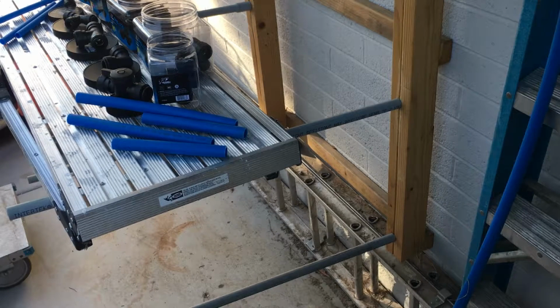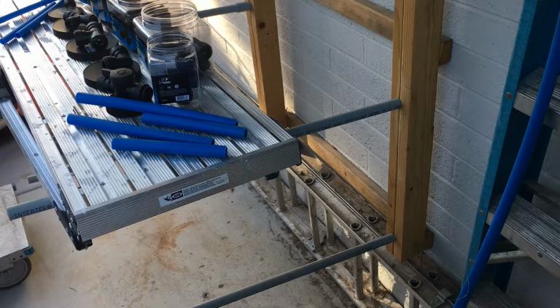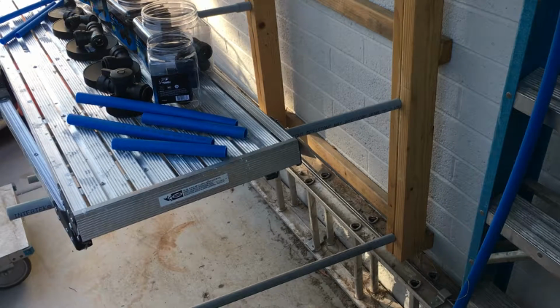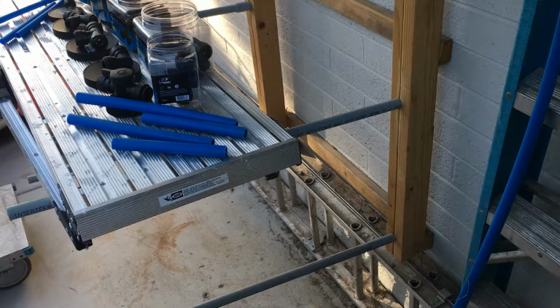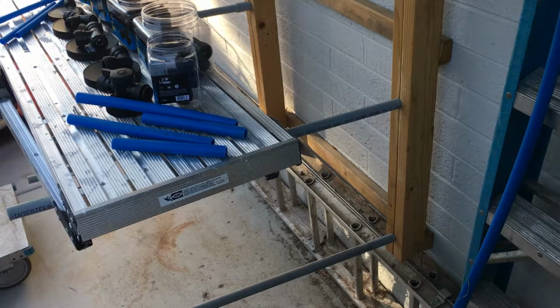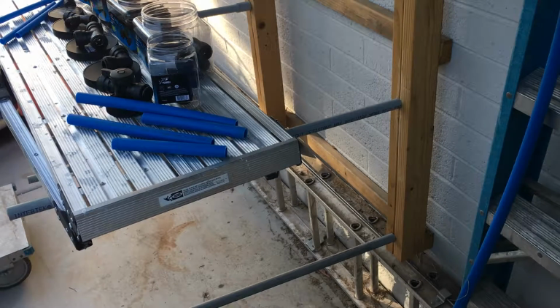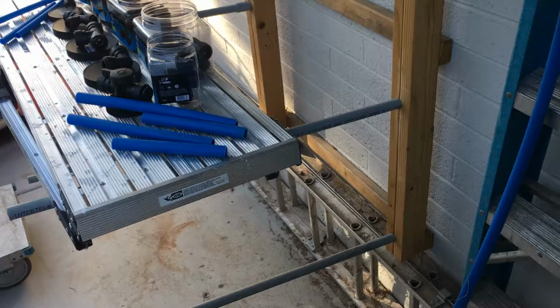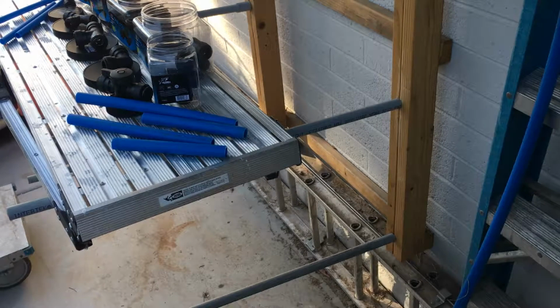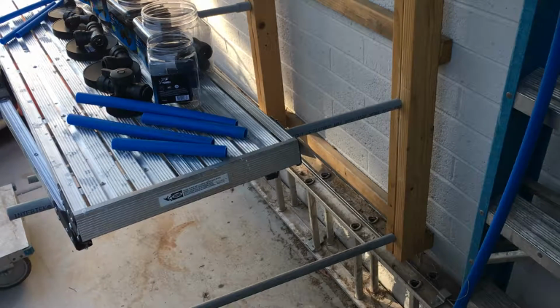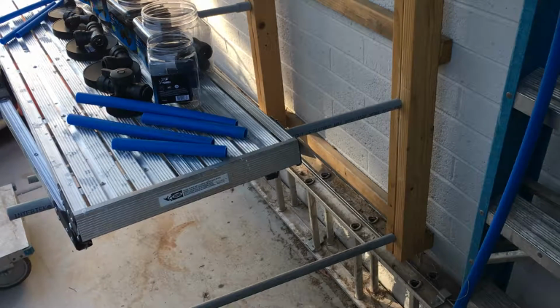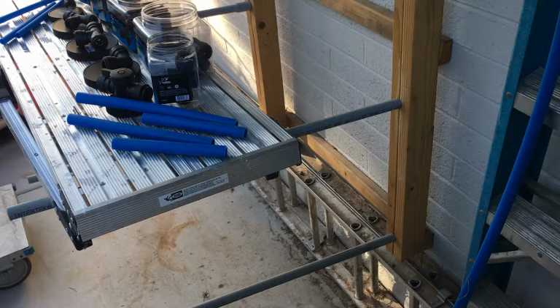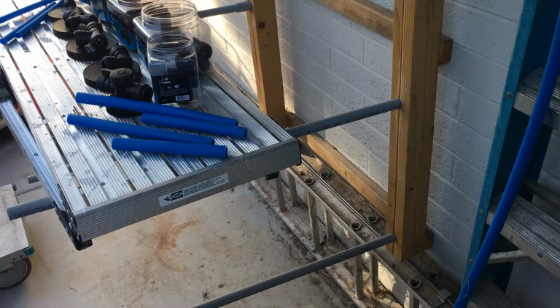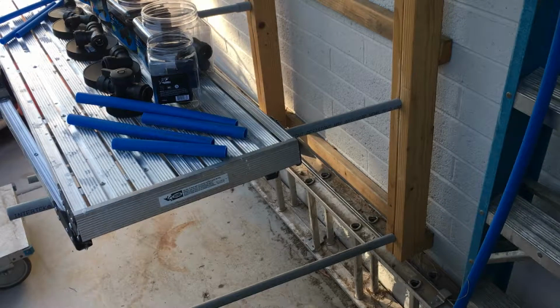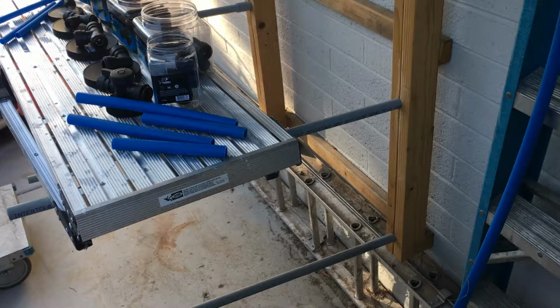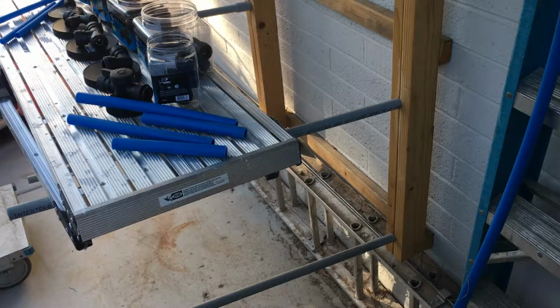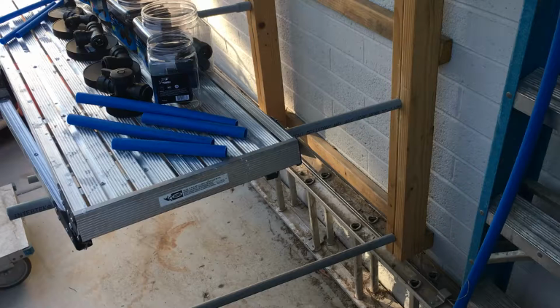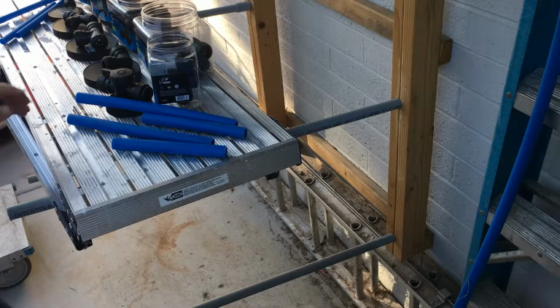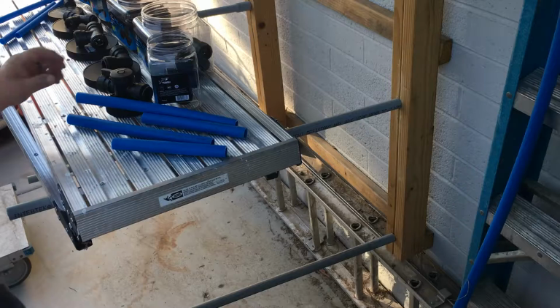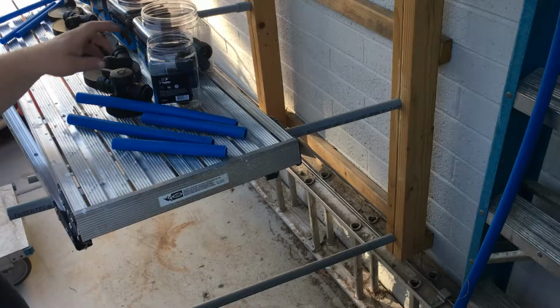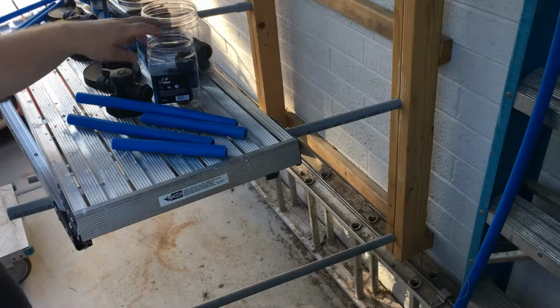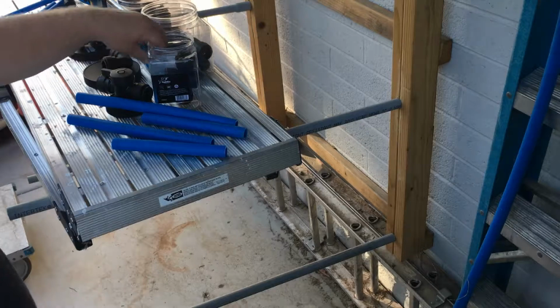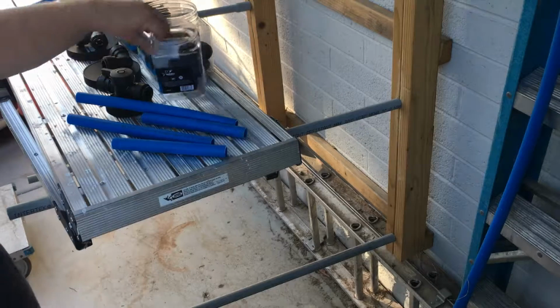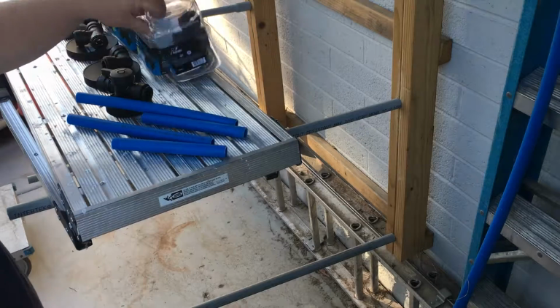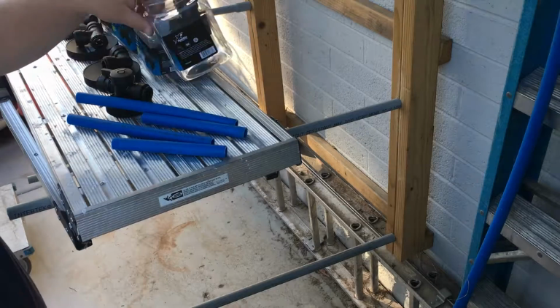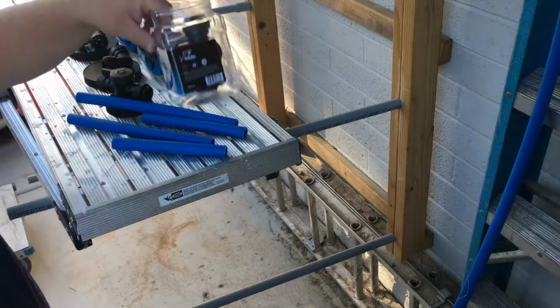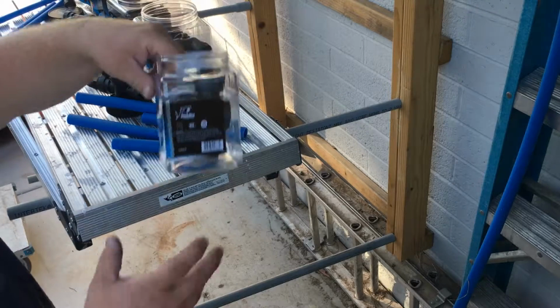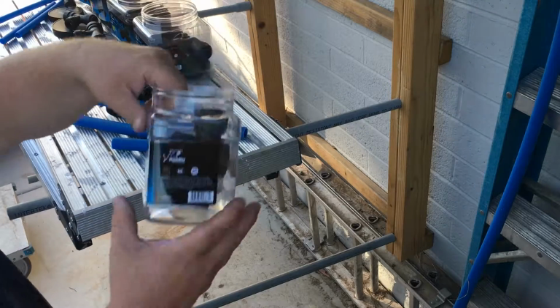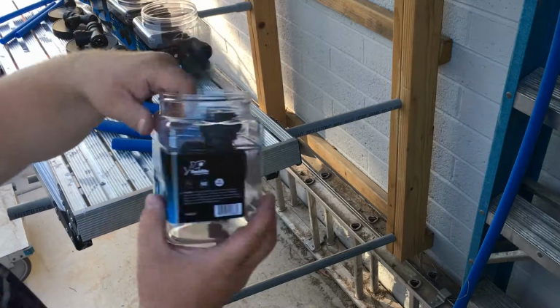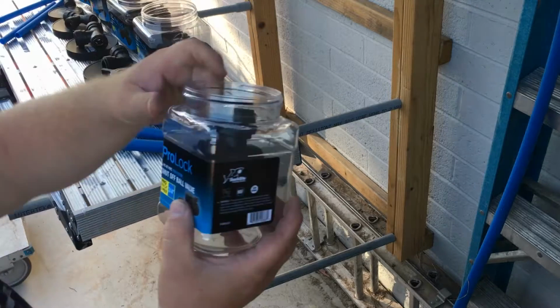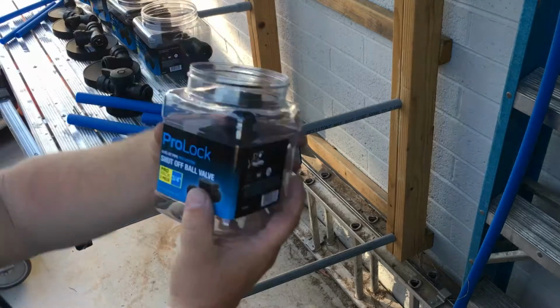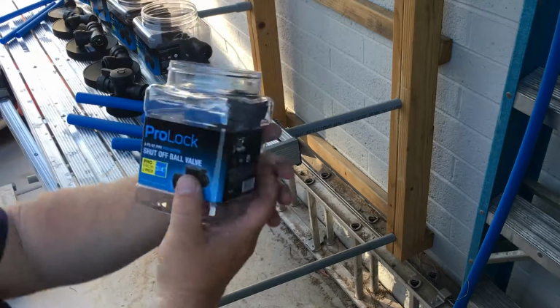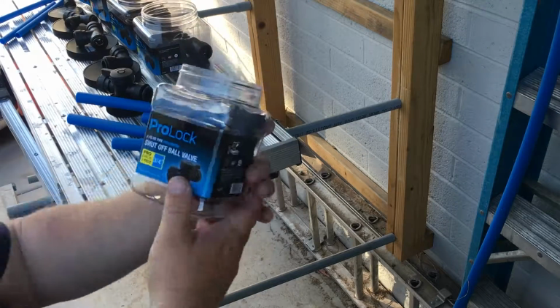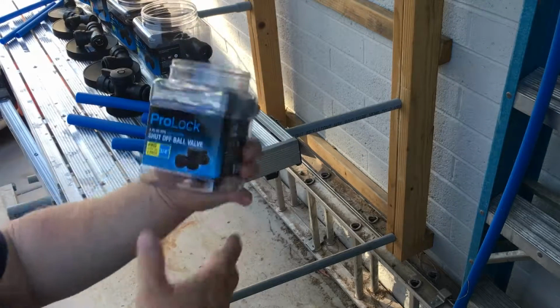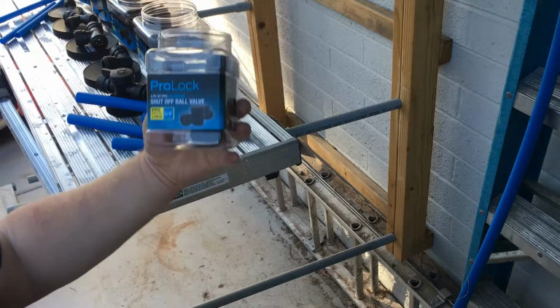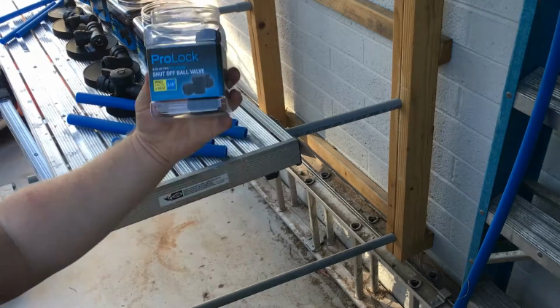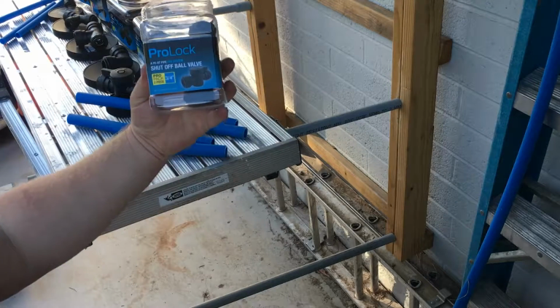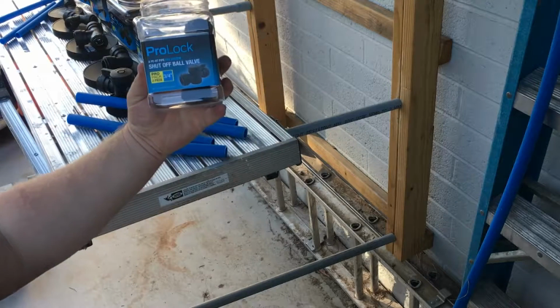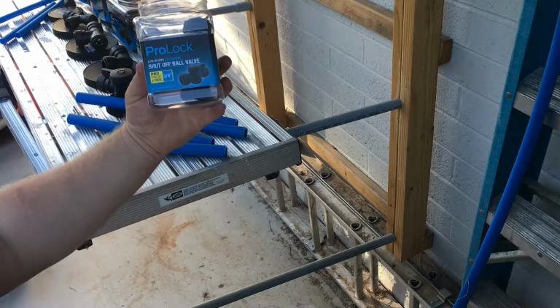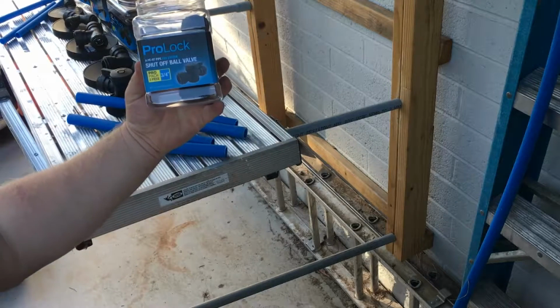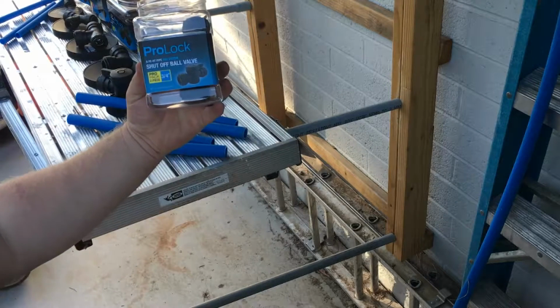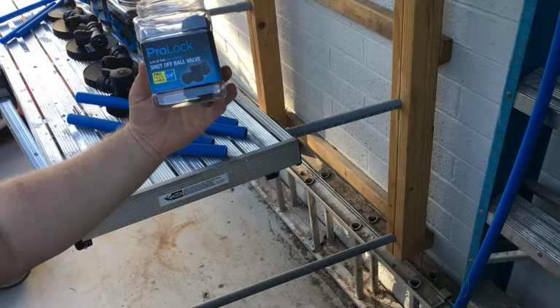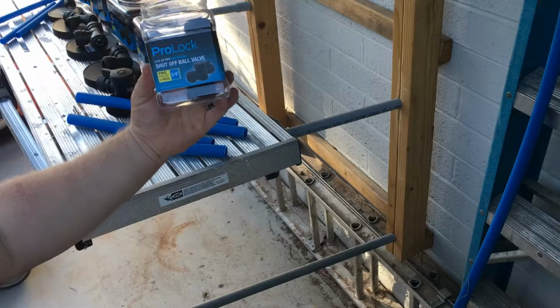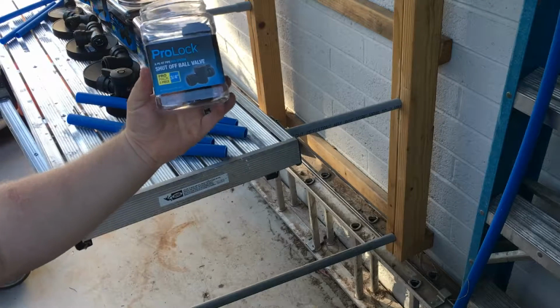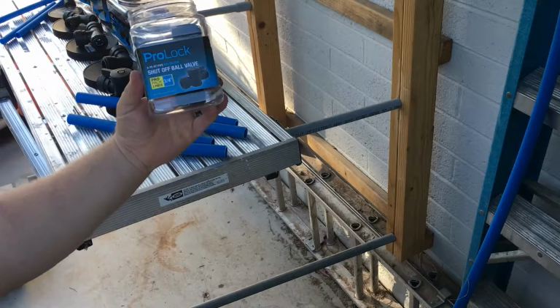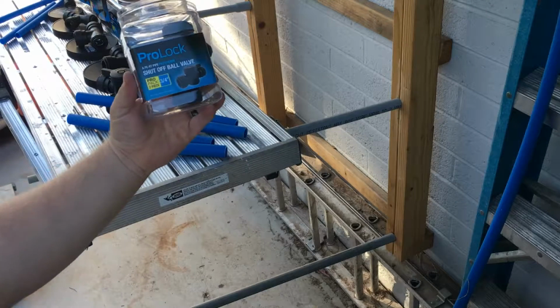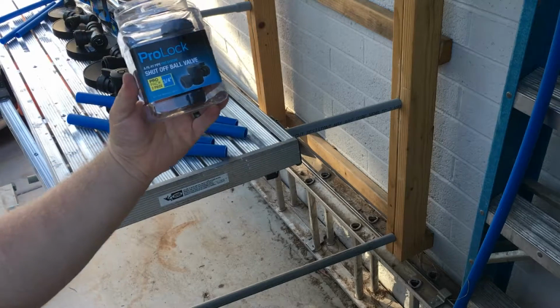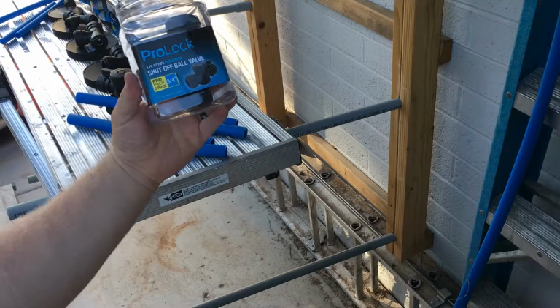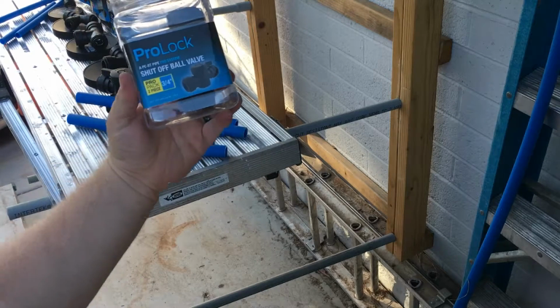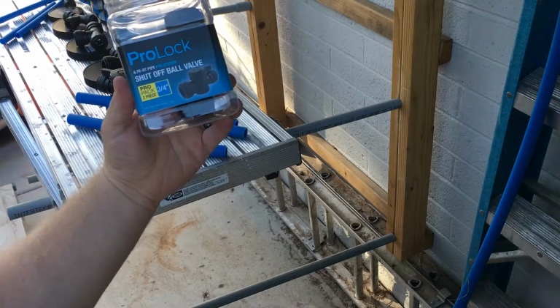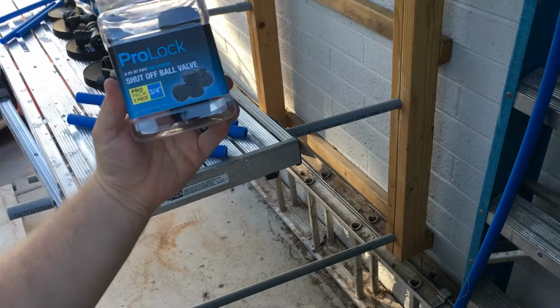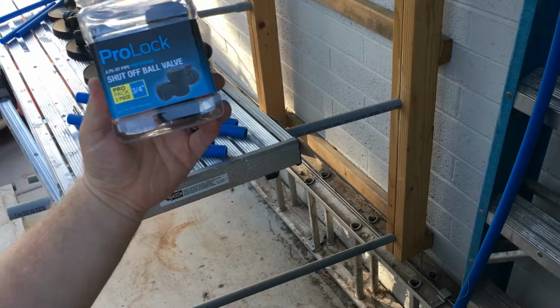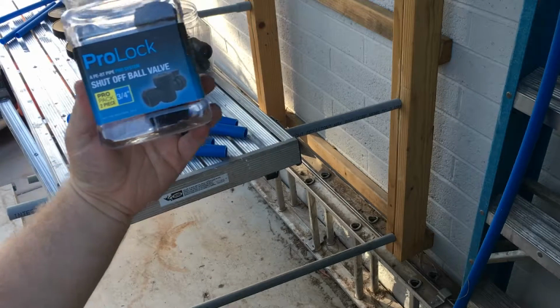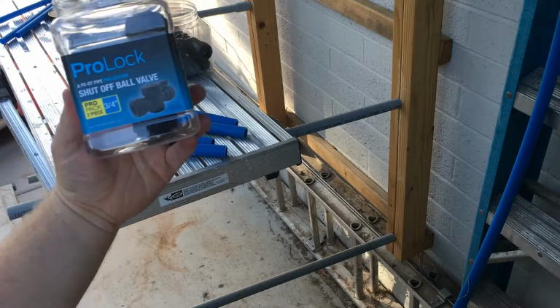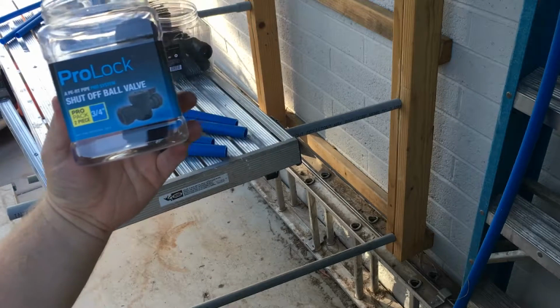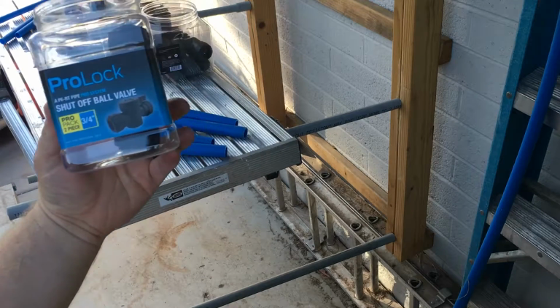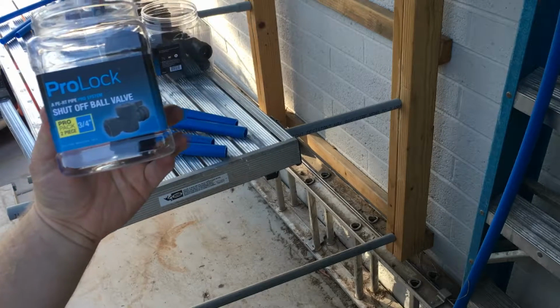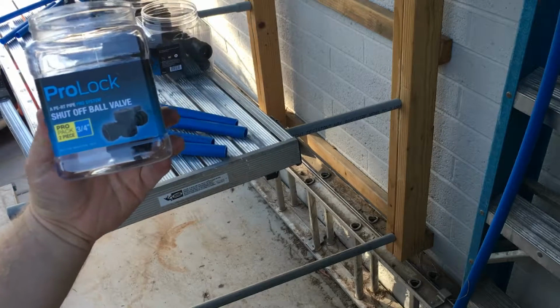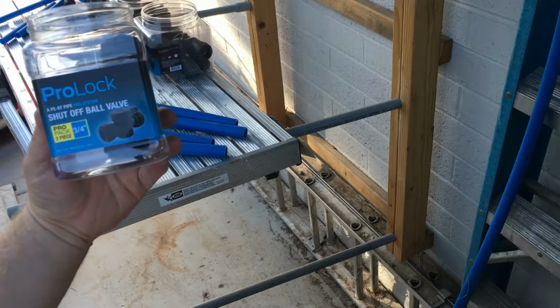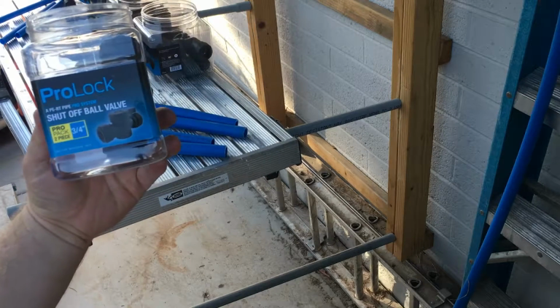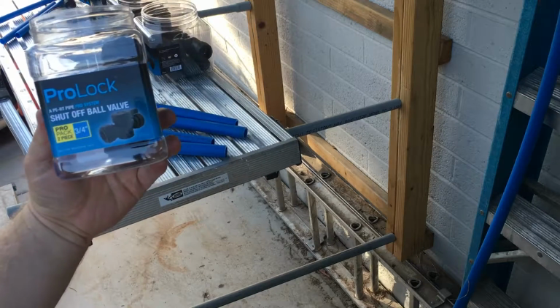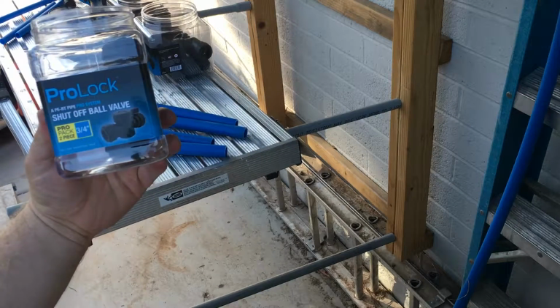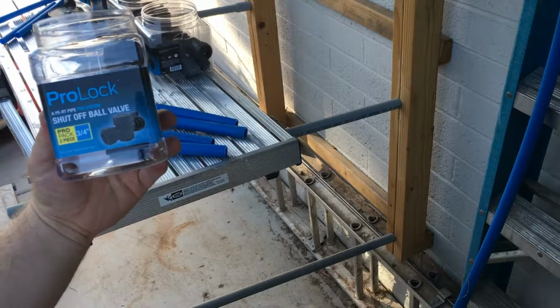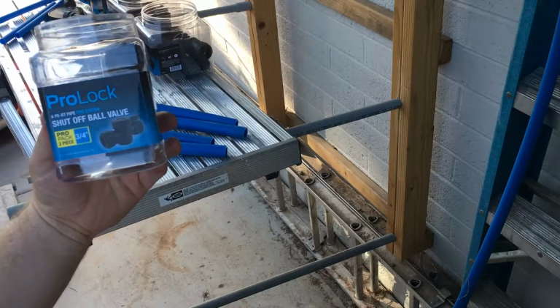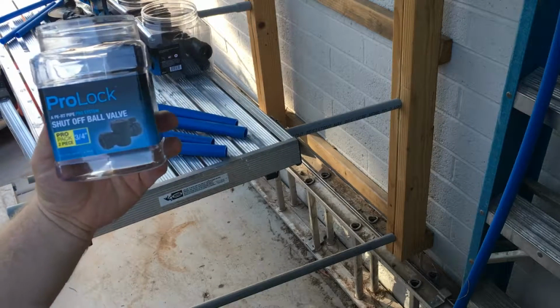Hey, this is Dave. I am here checking out ProLock — it's a new line by SharkBite.